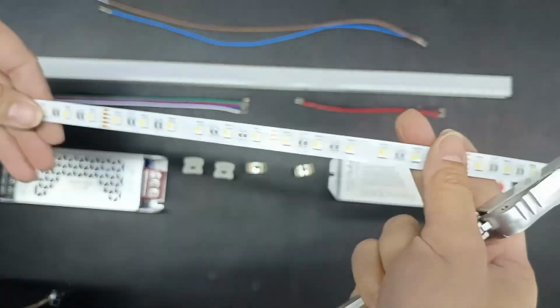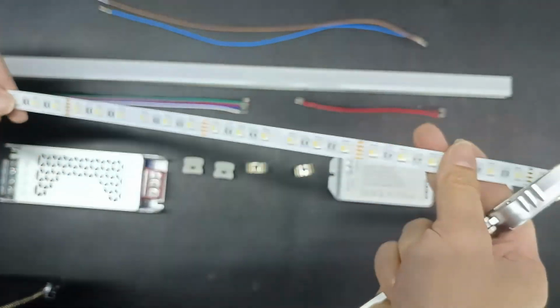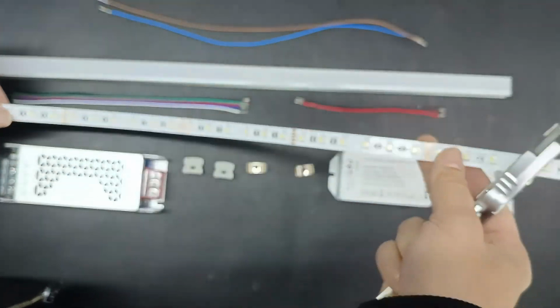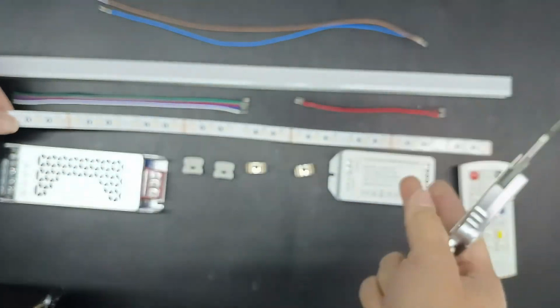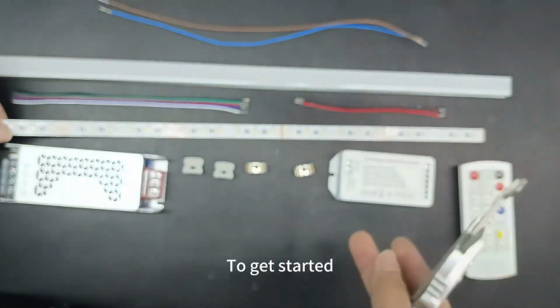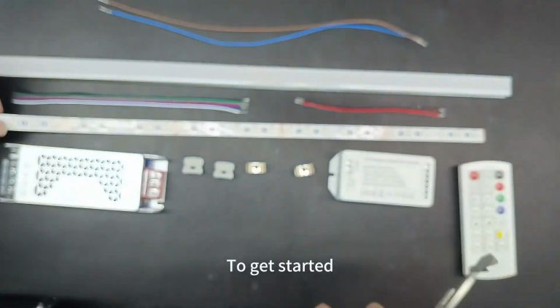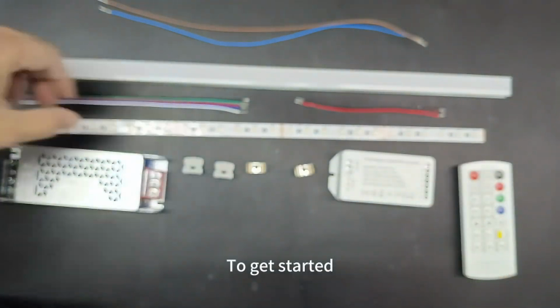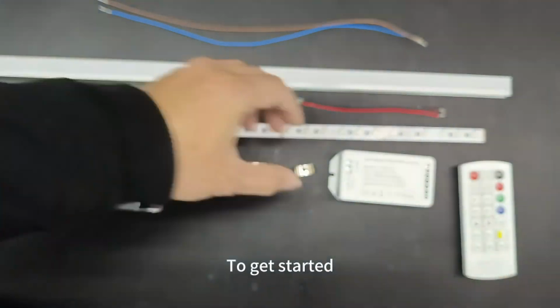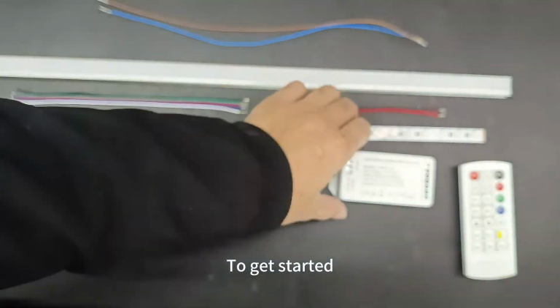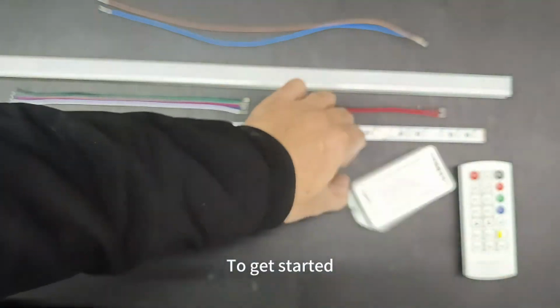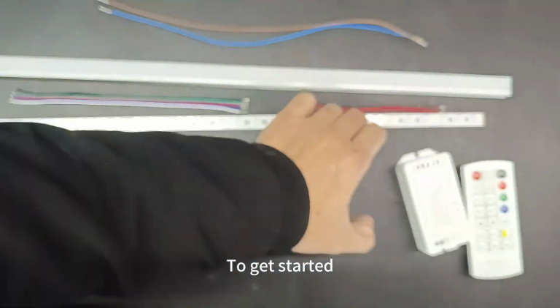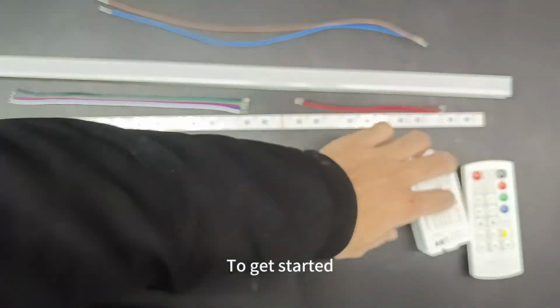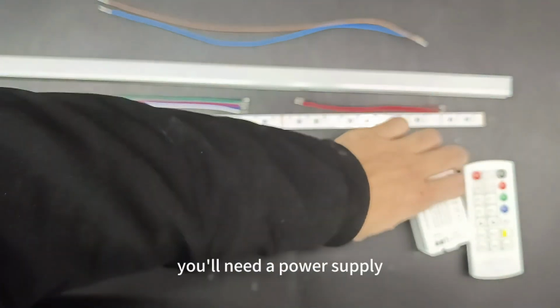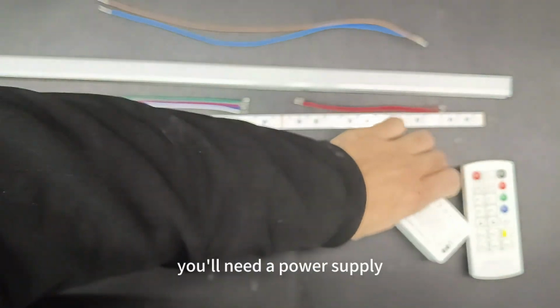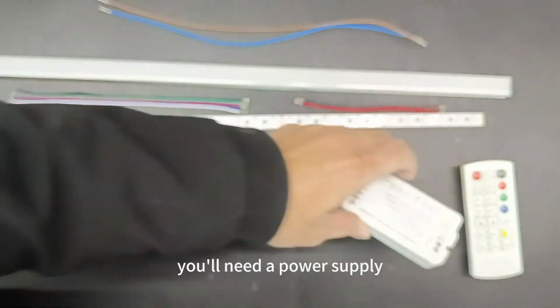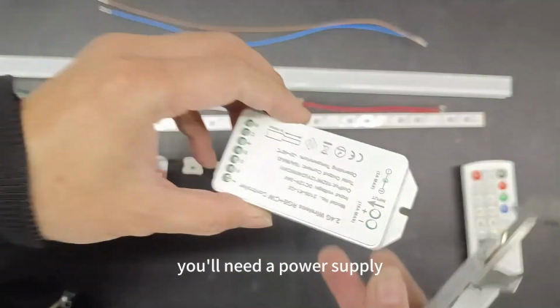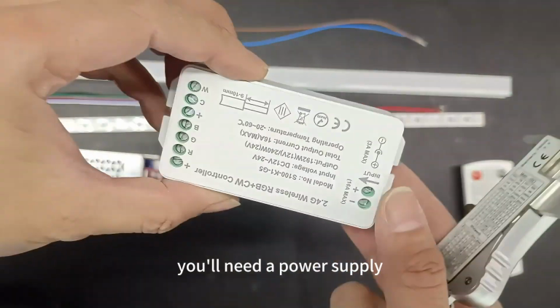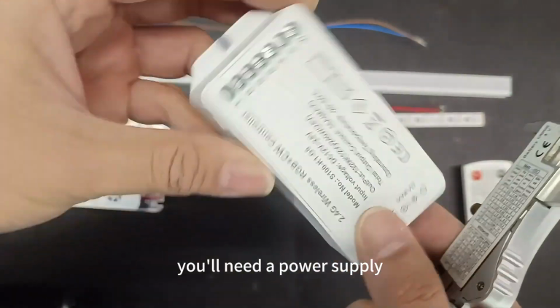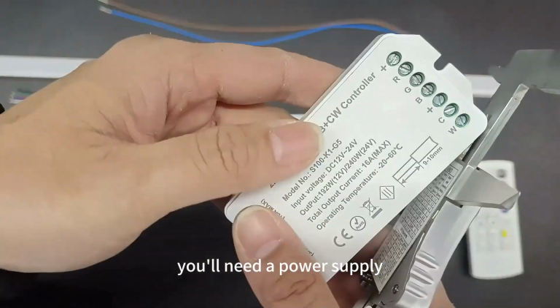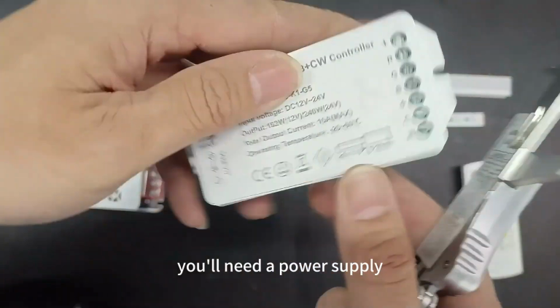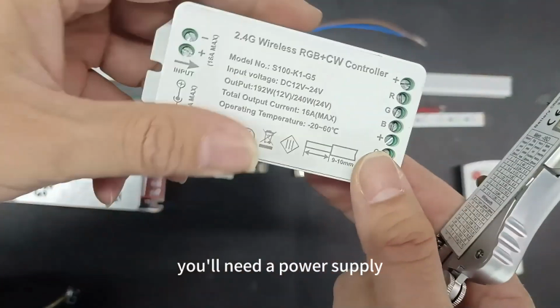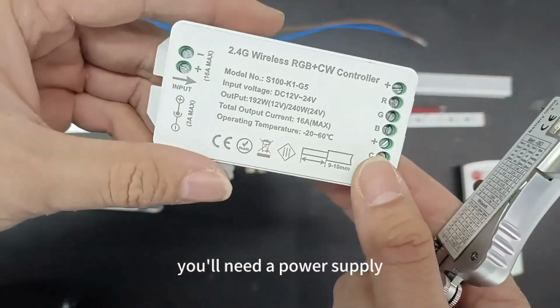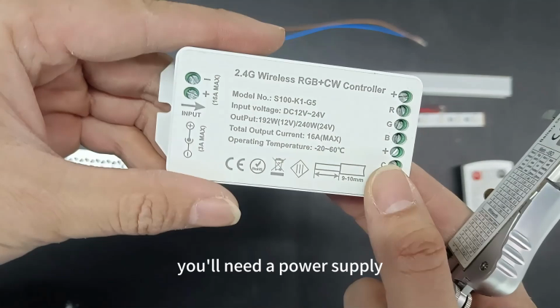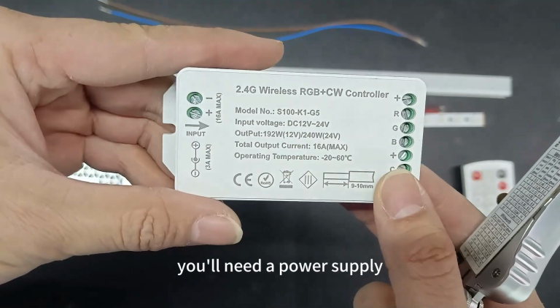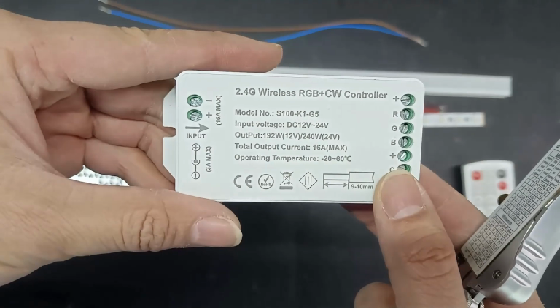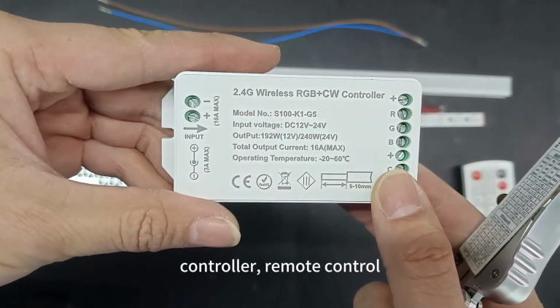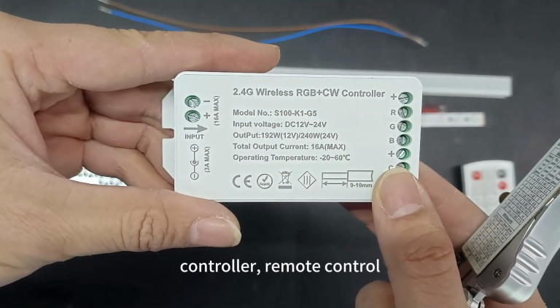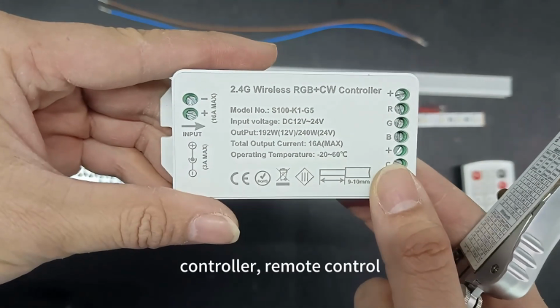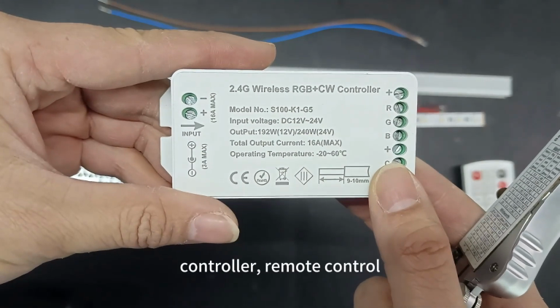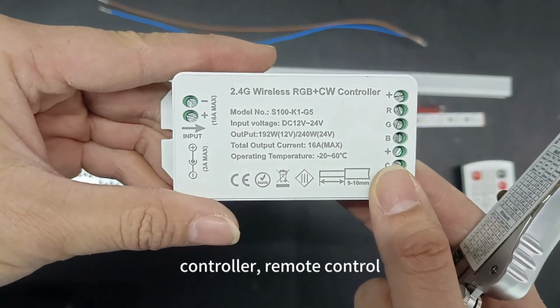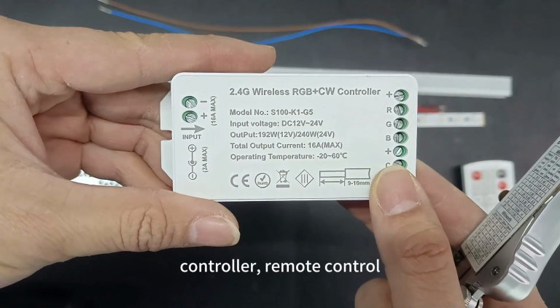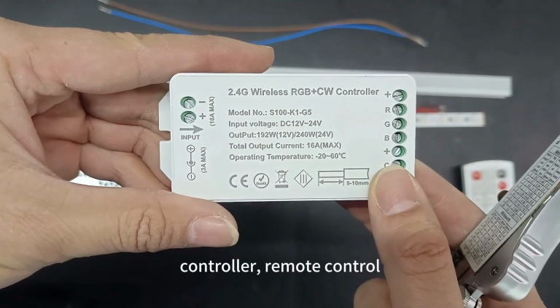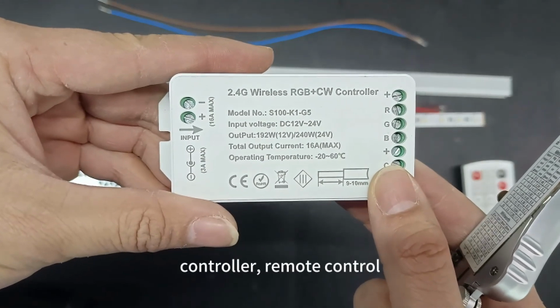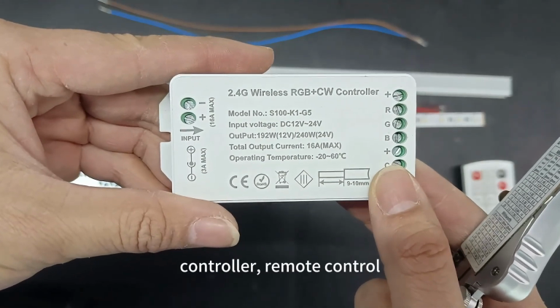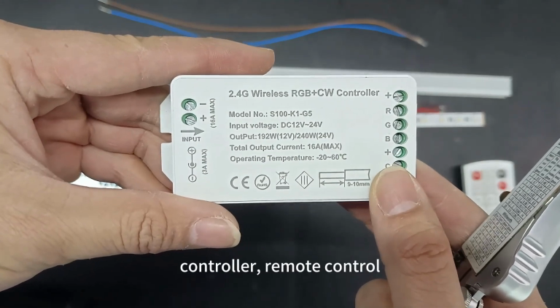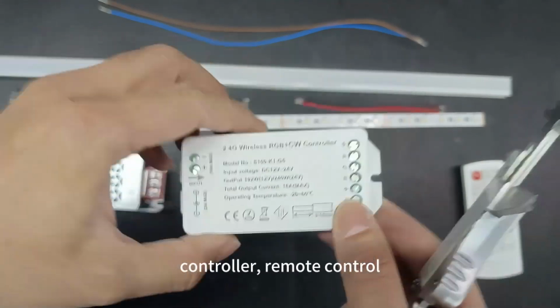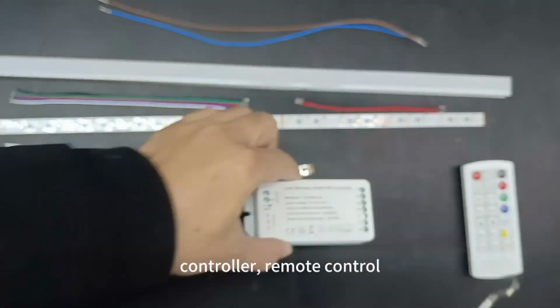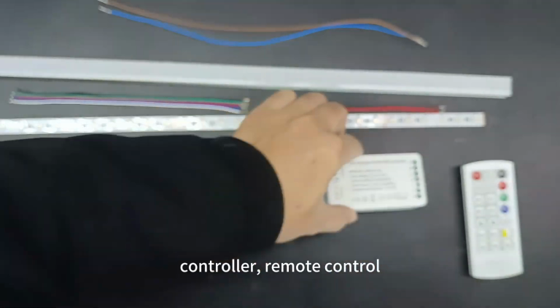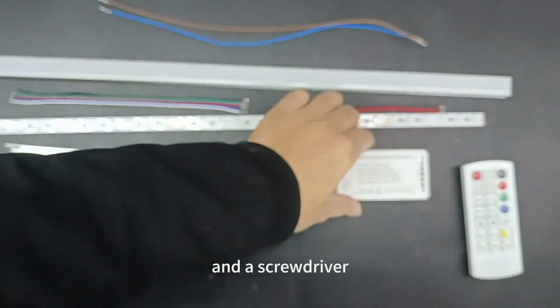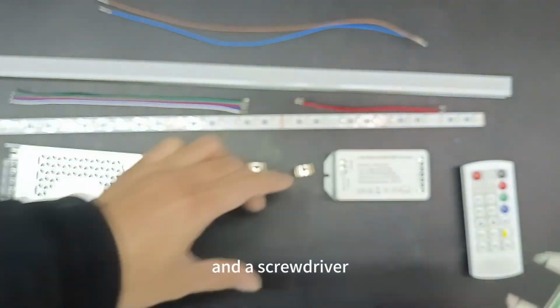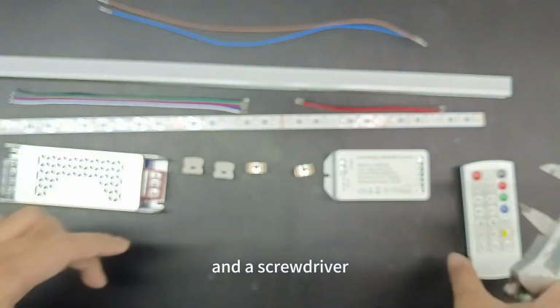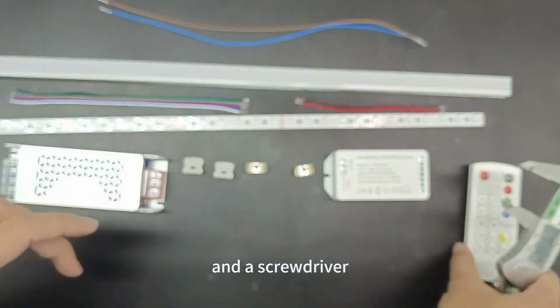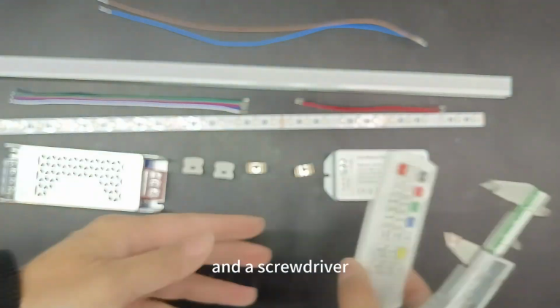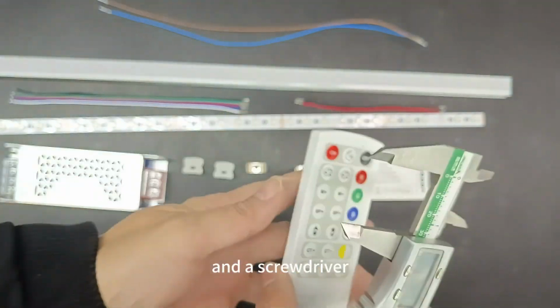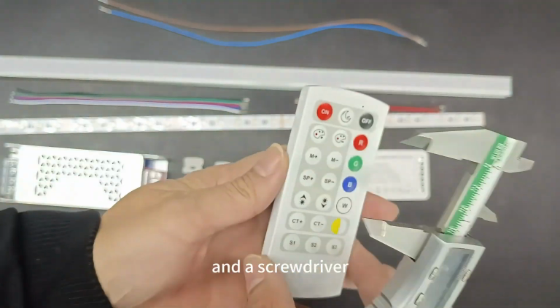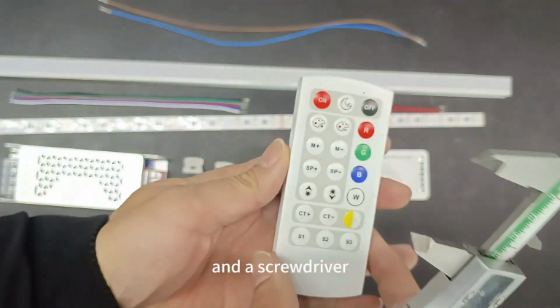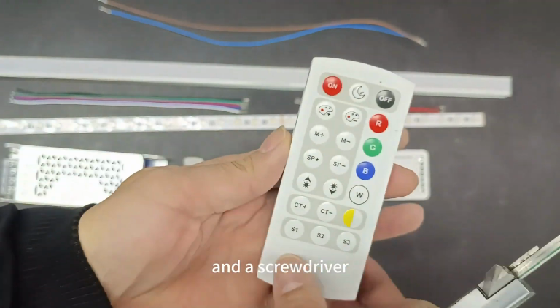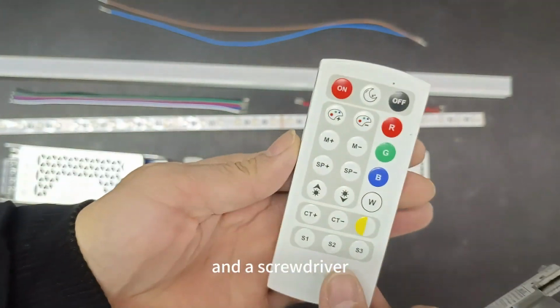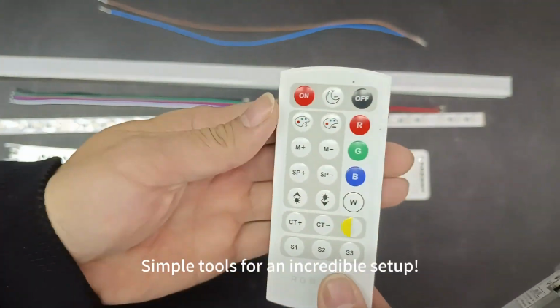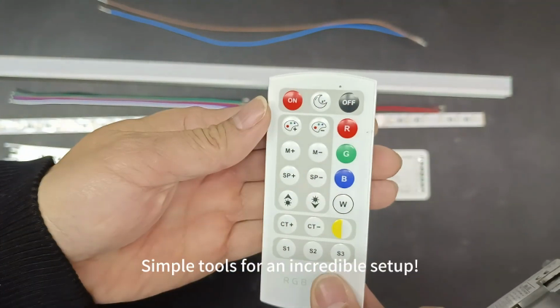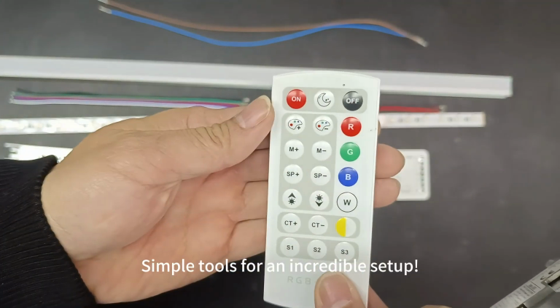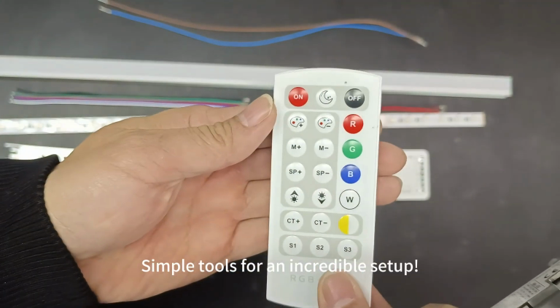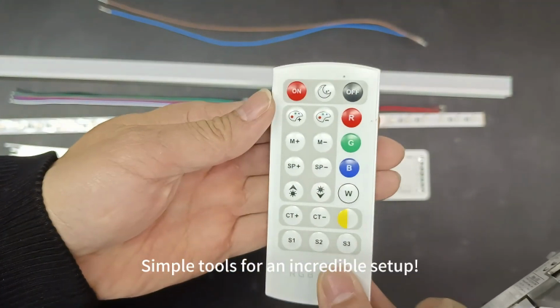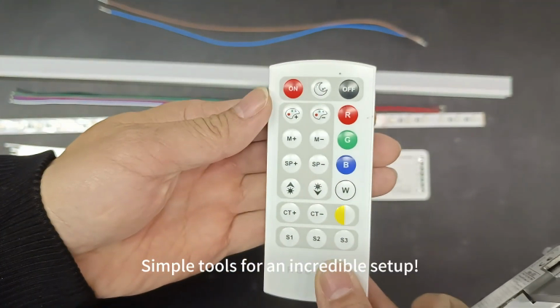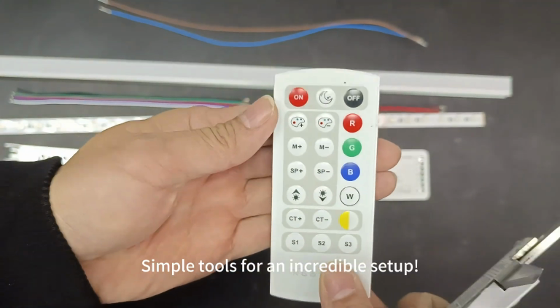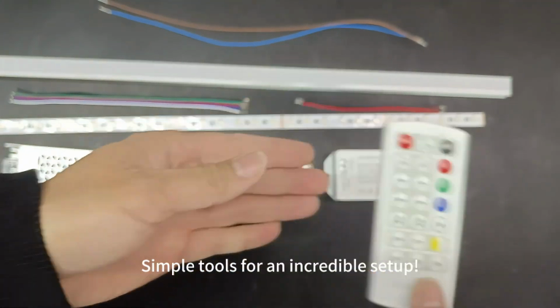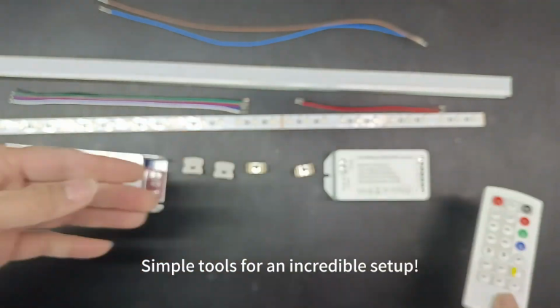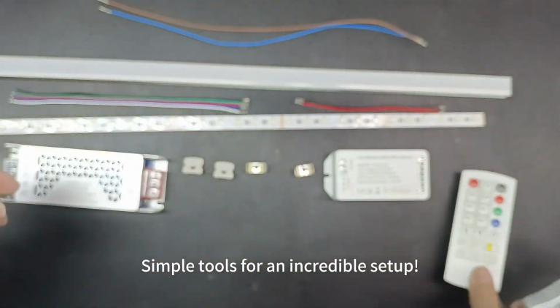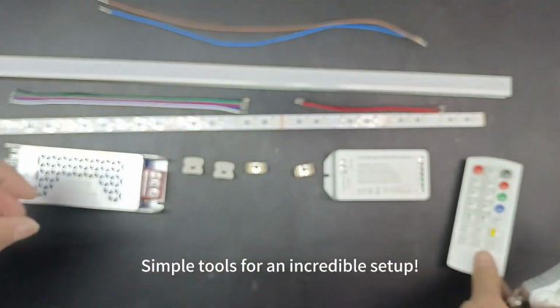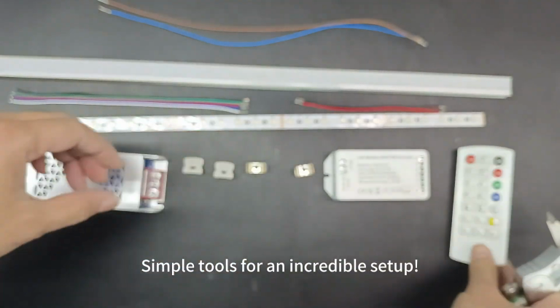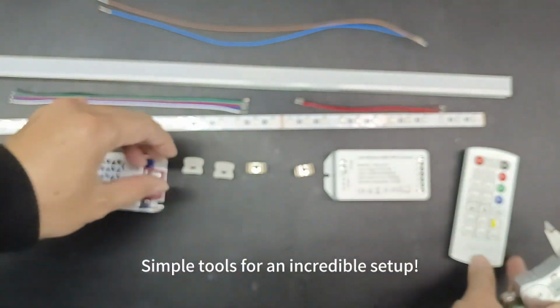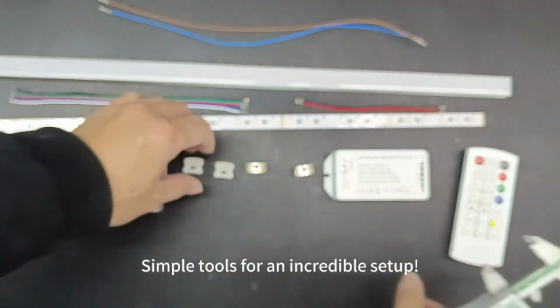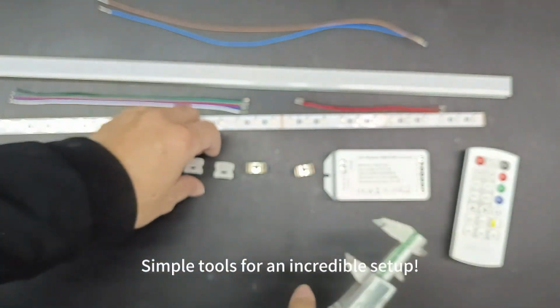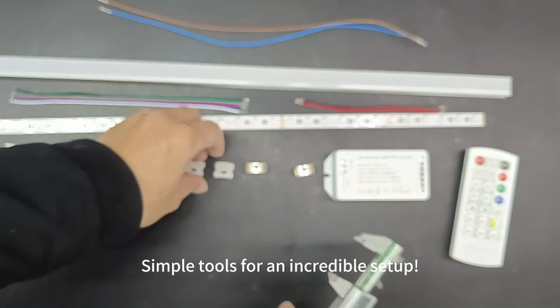To get started, you'll need a power supply, controller, remote control, and a screwdriver — simple tools for an incredible setup.